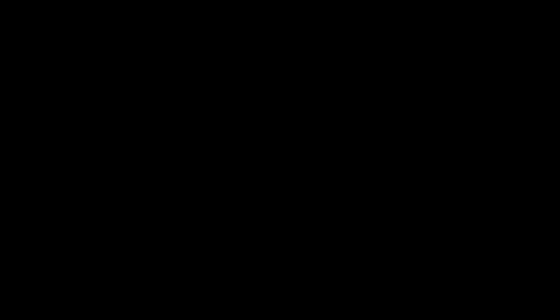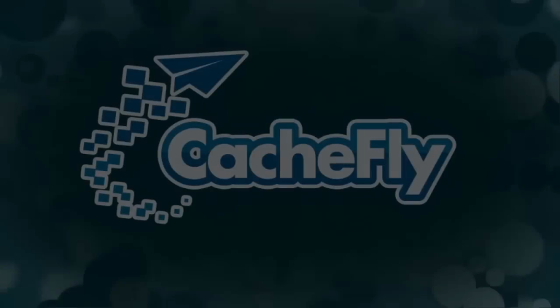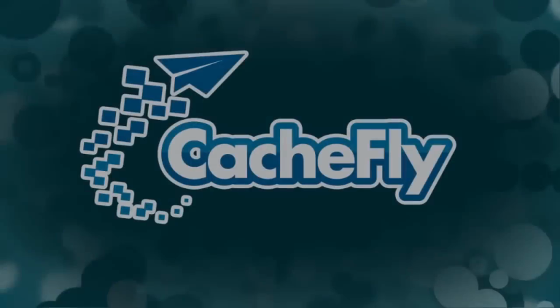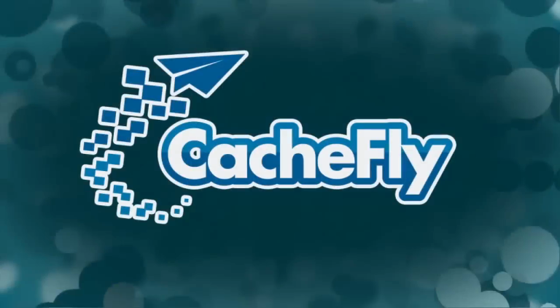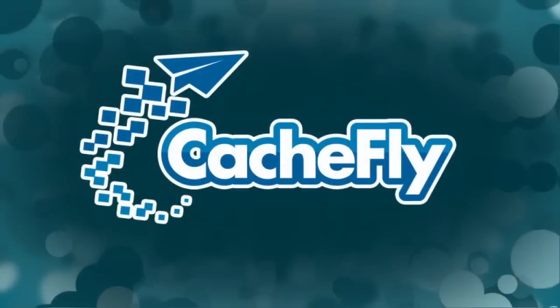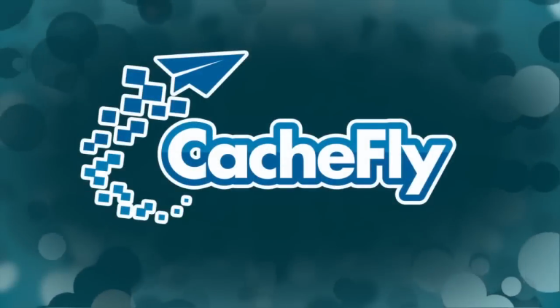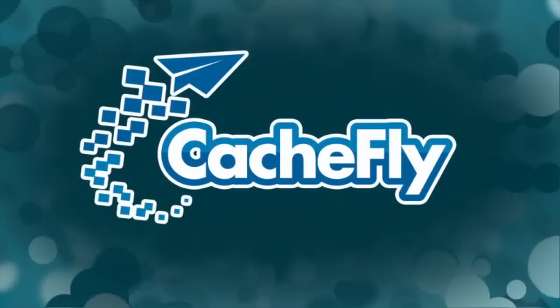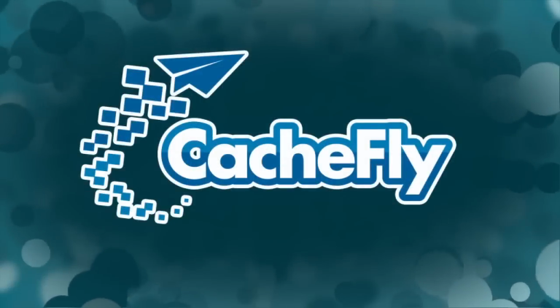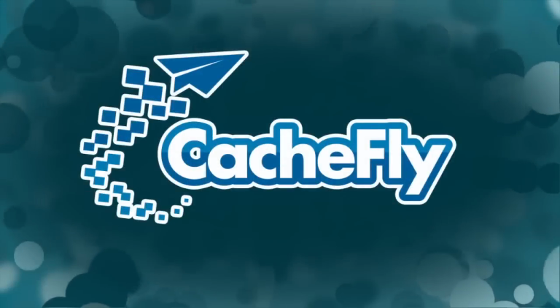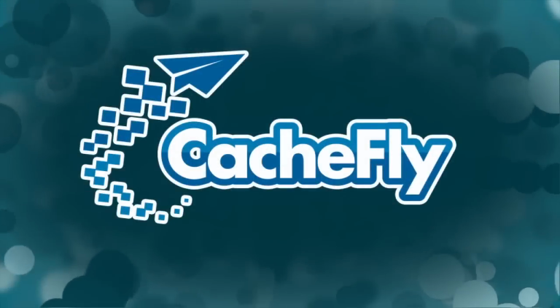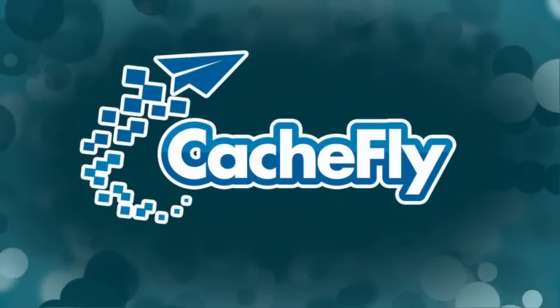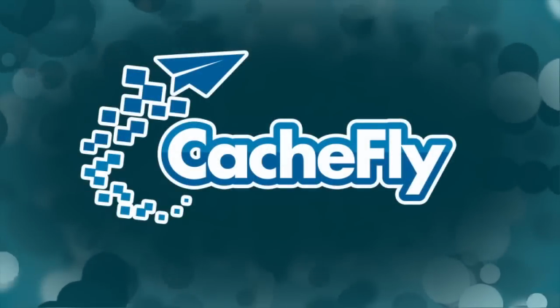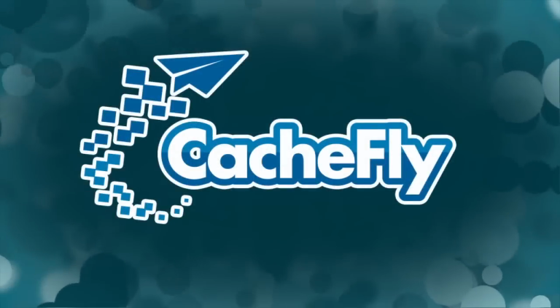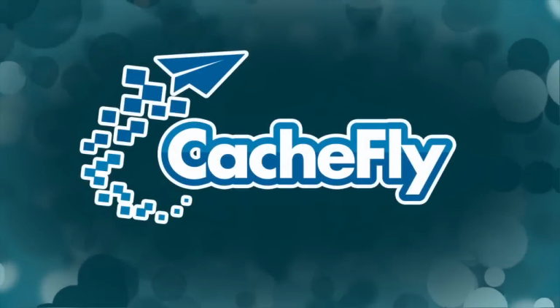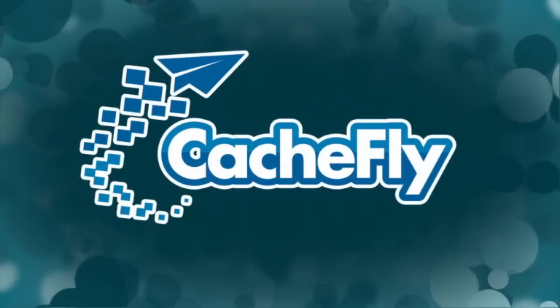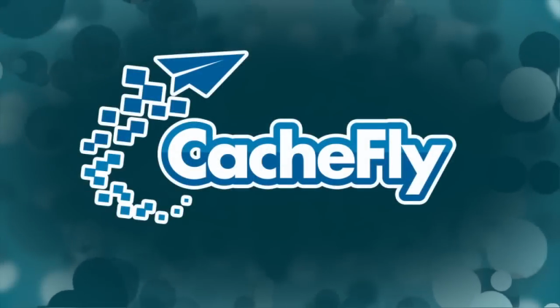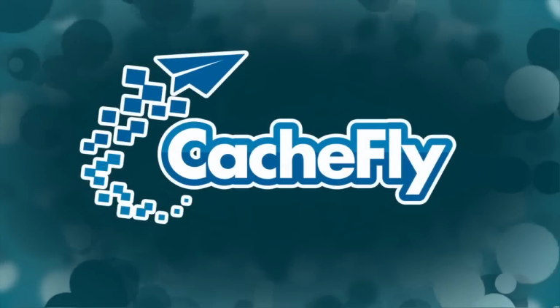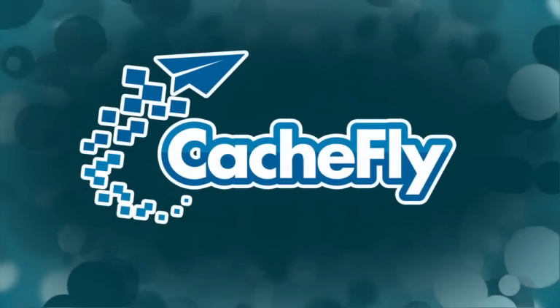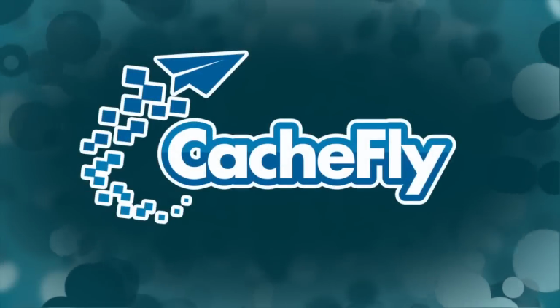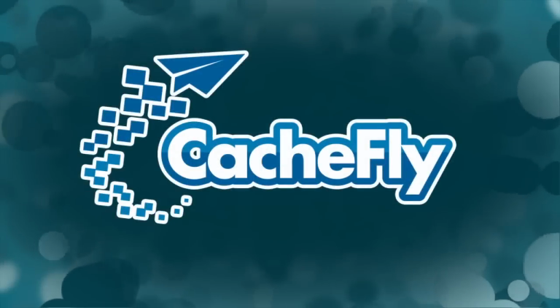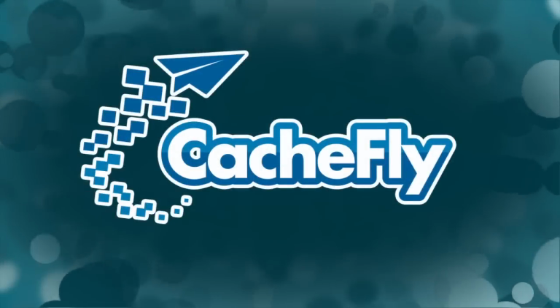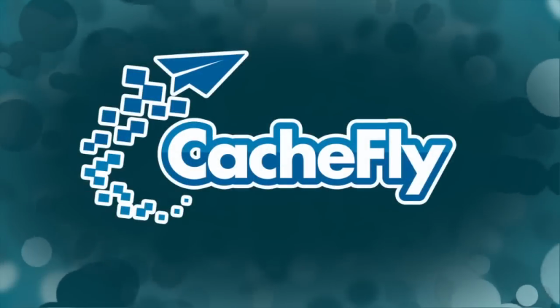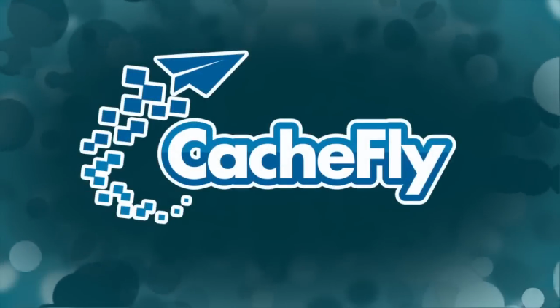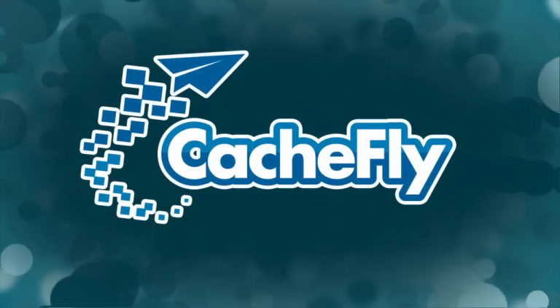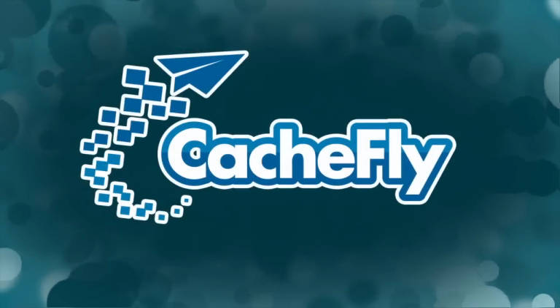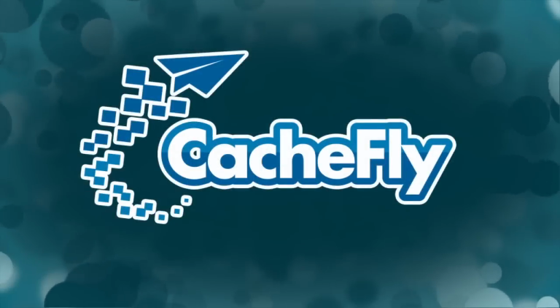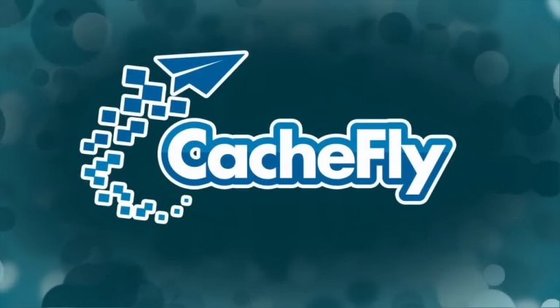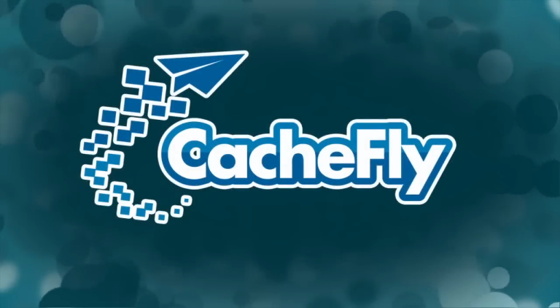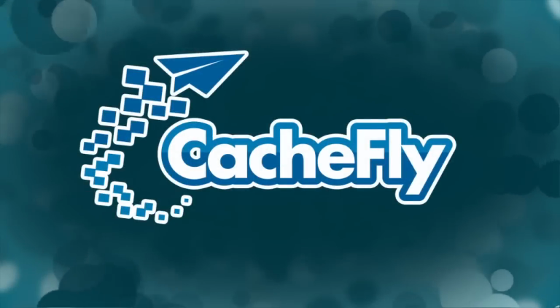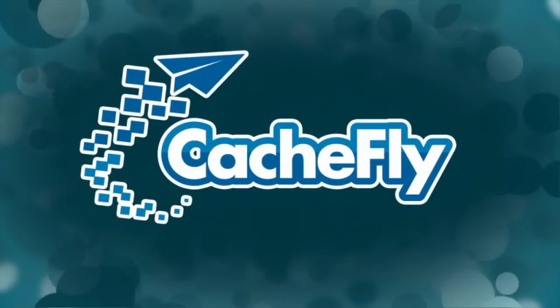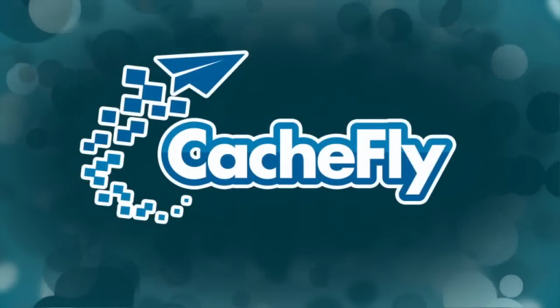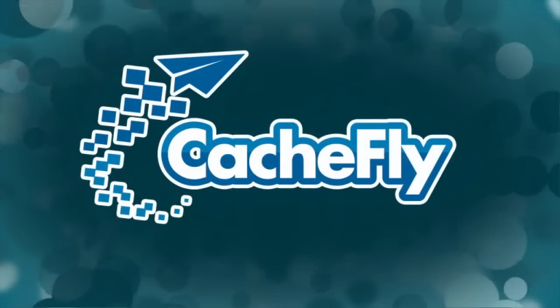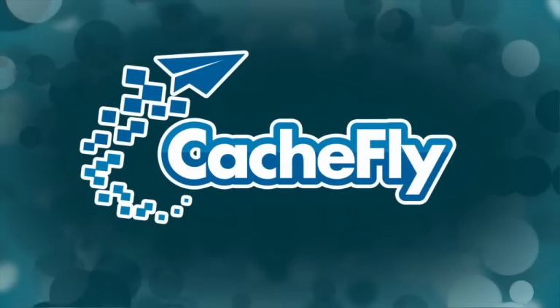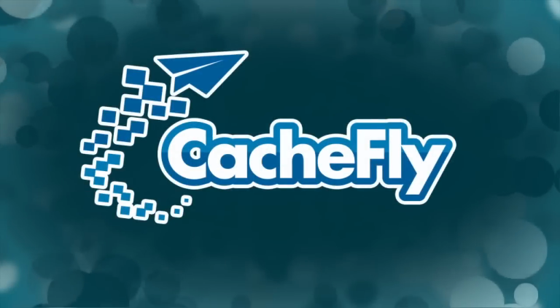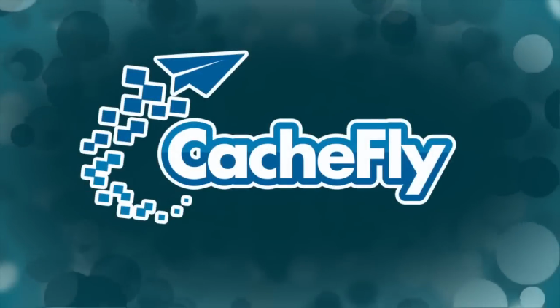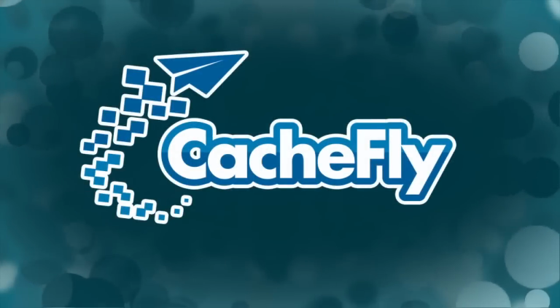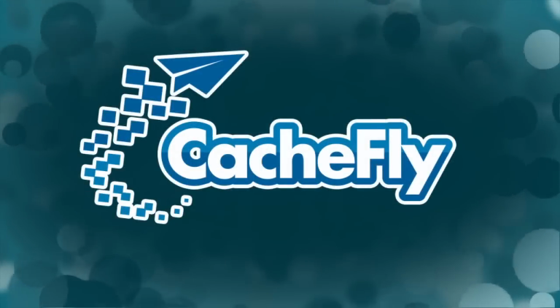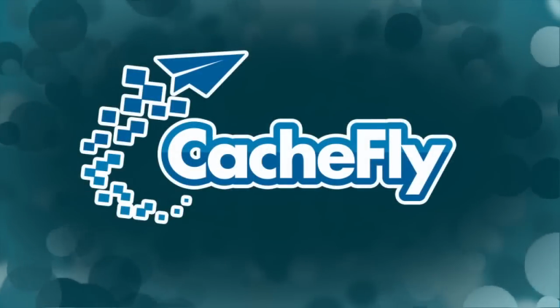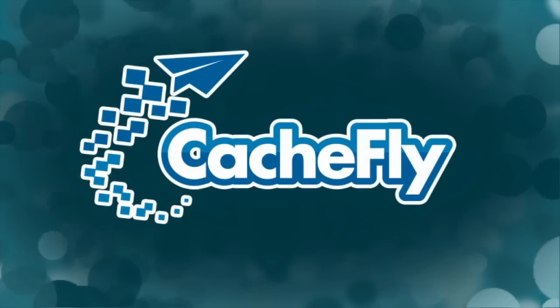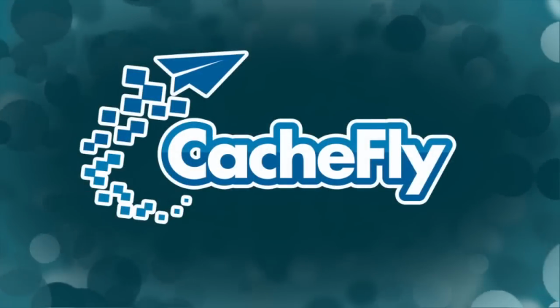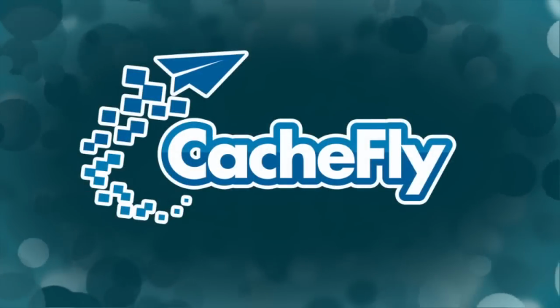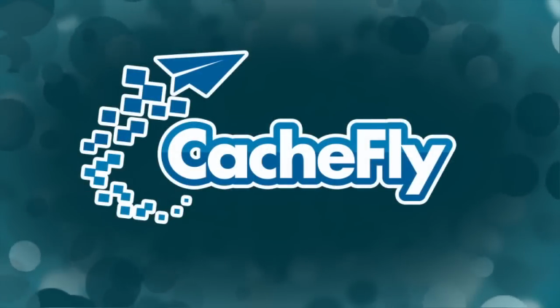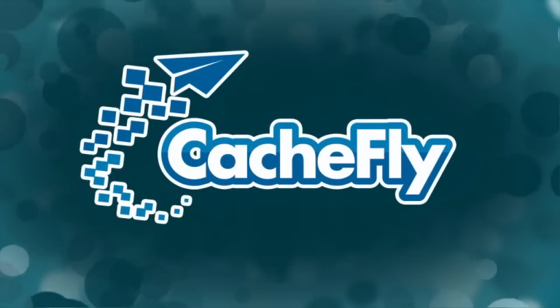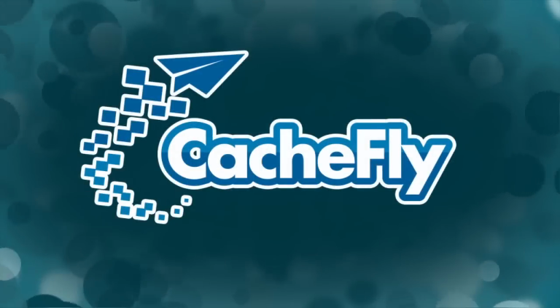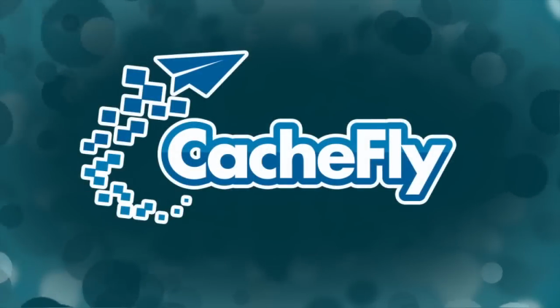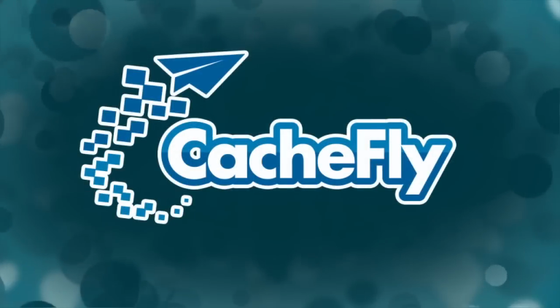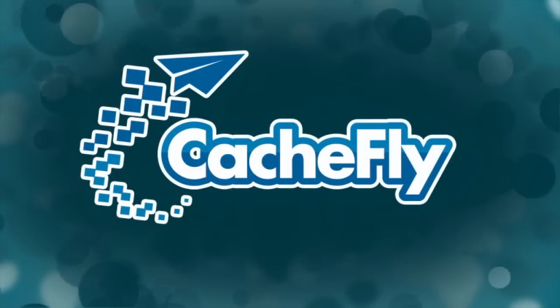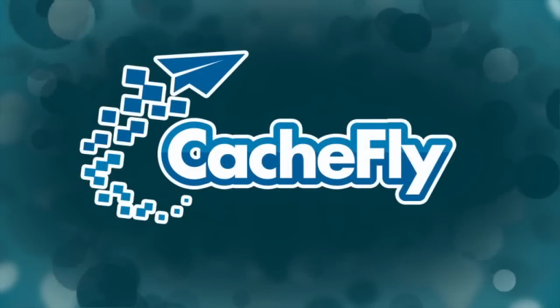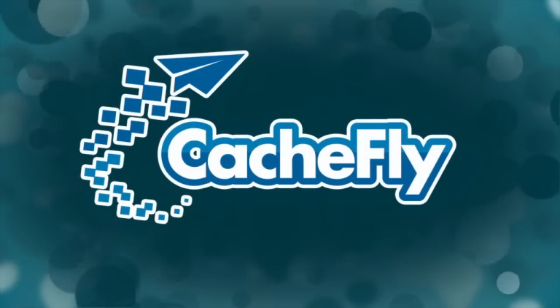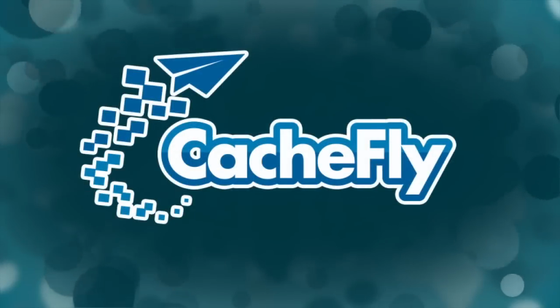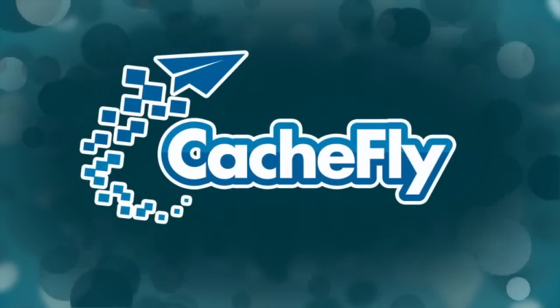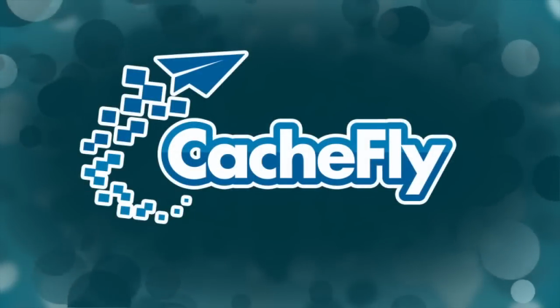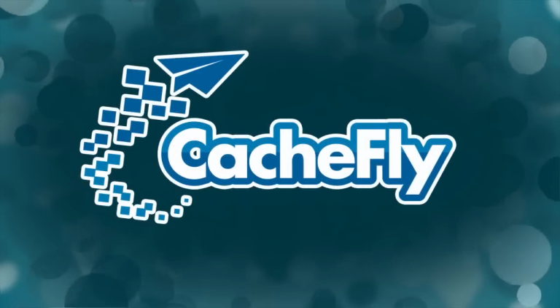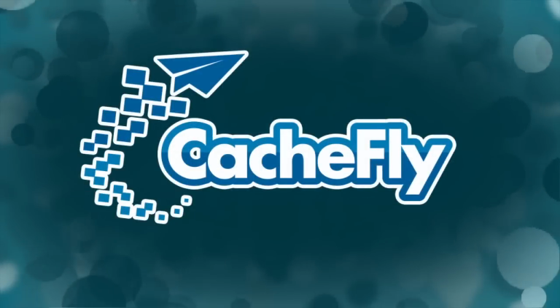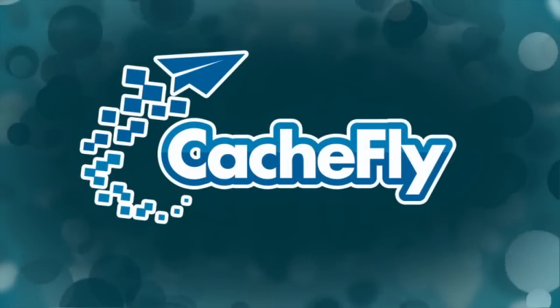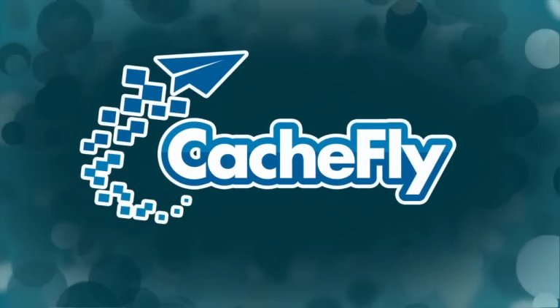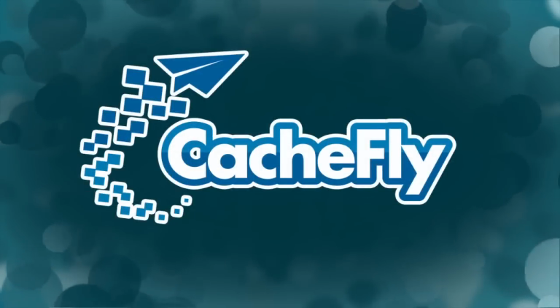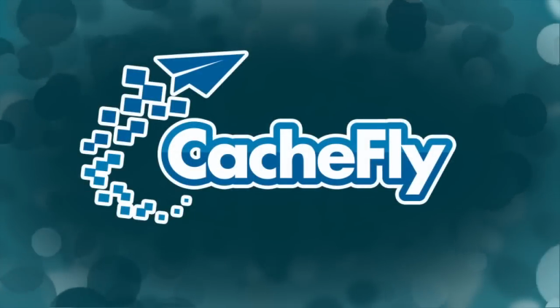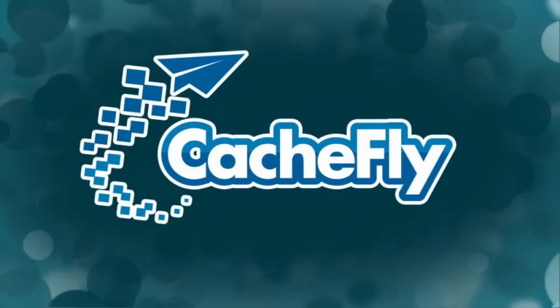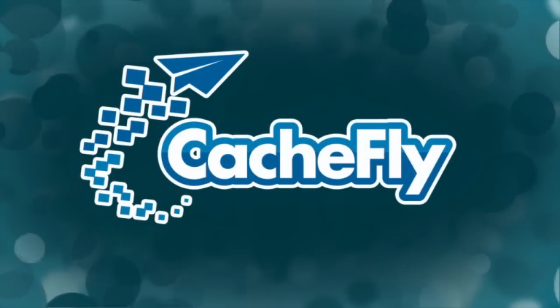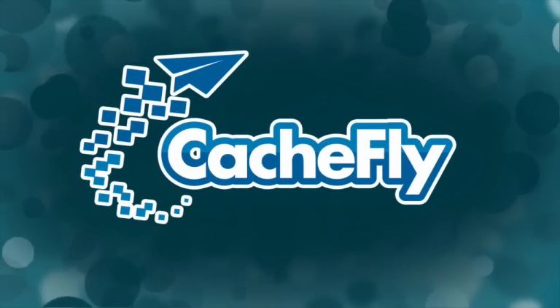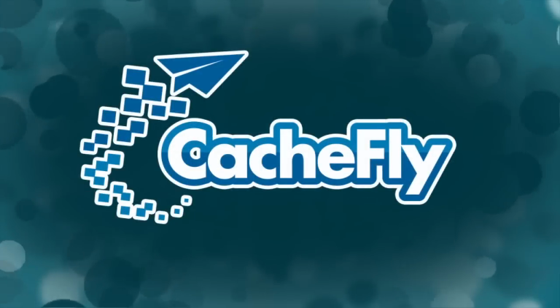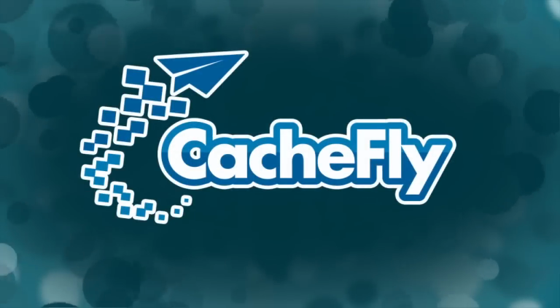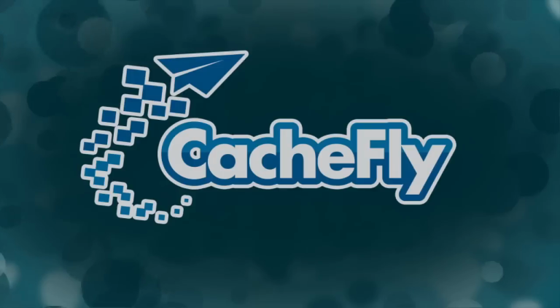Bandwidth for TWIT specials is provided by Cashfly at CACHEFLY dot com.